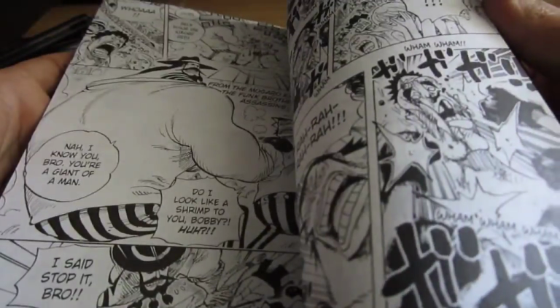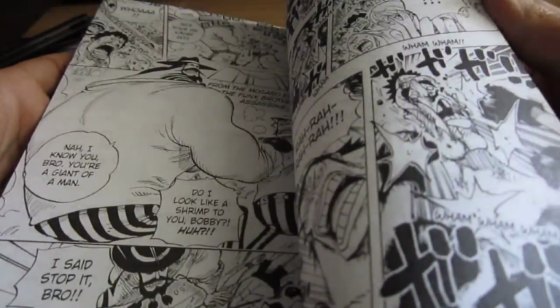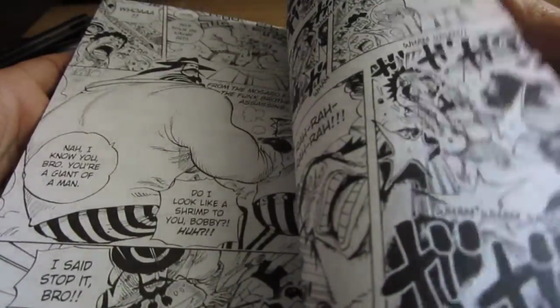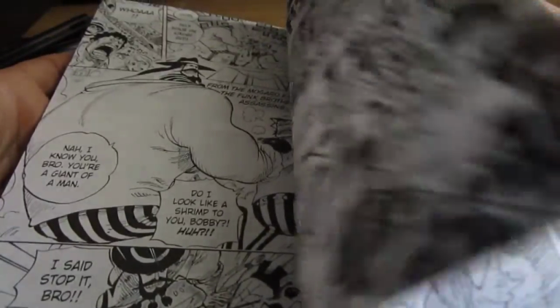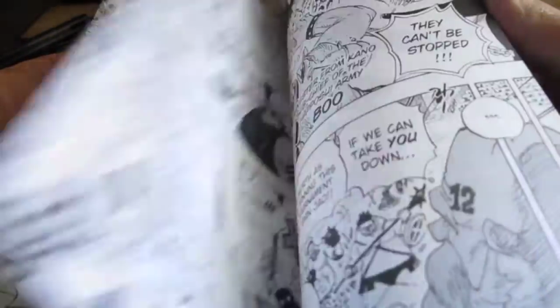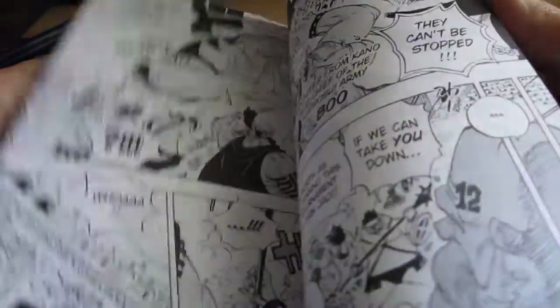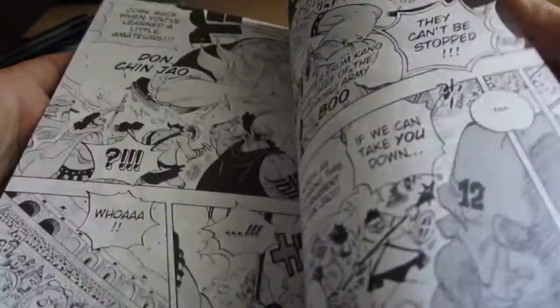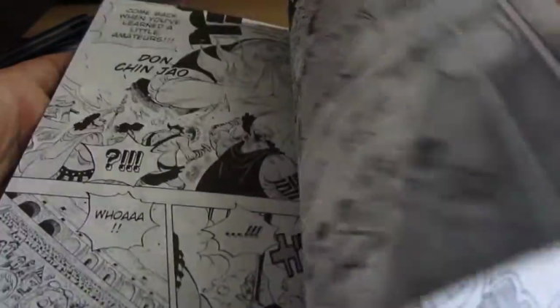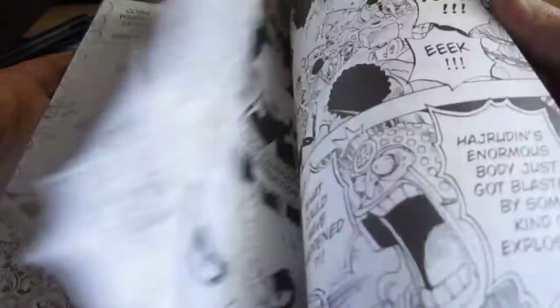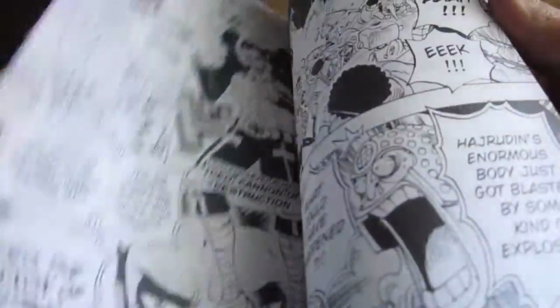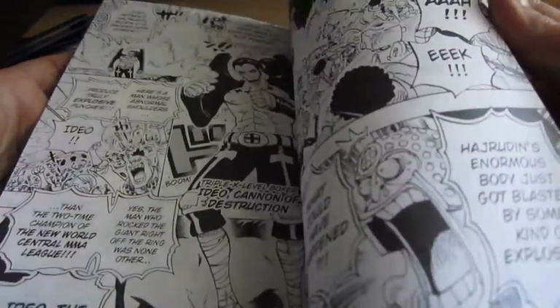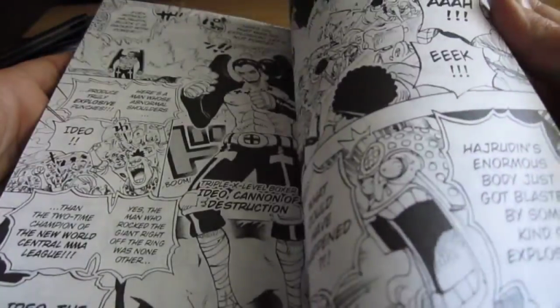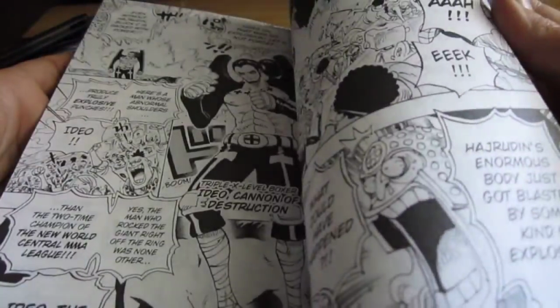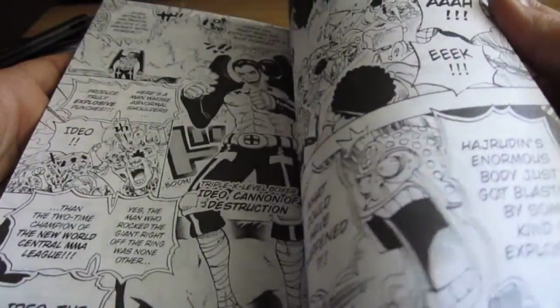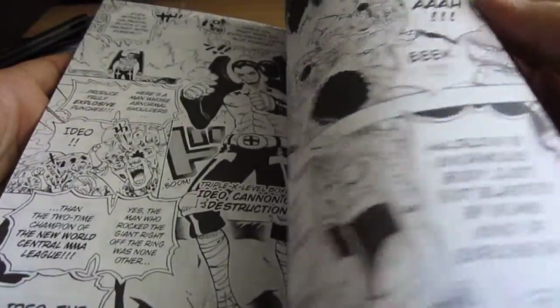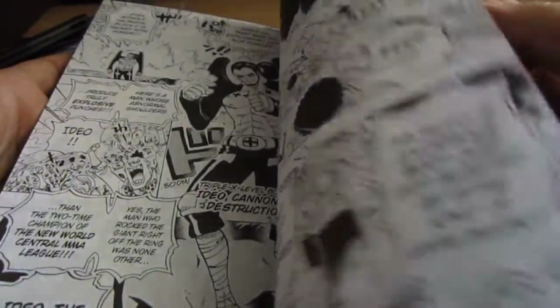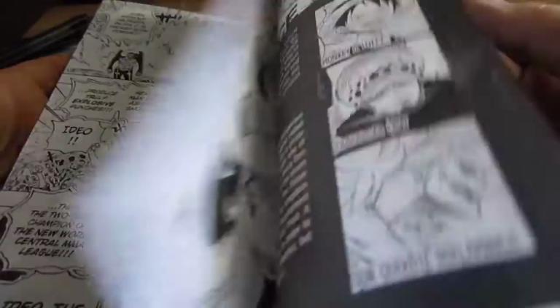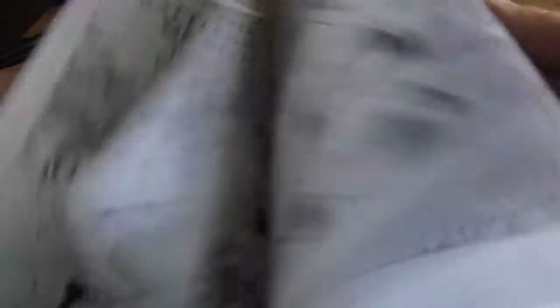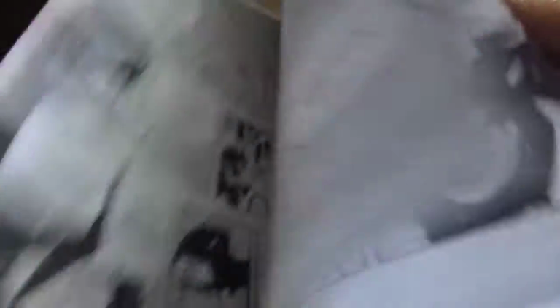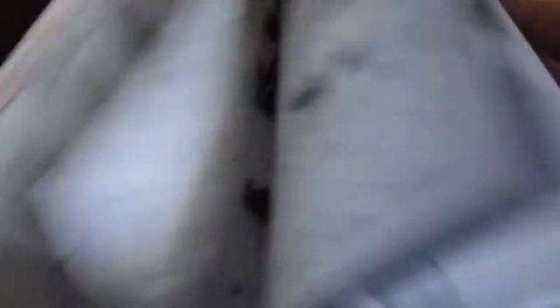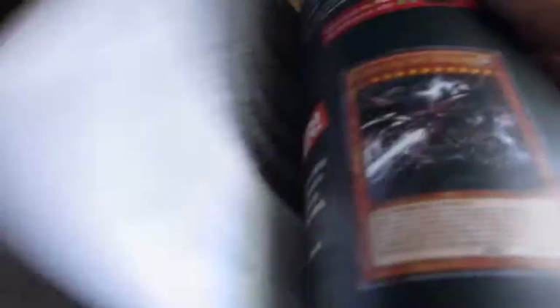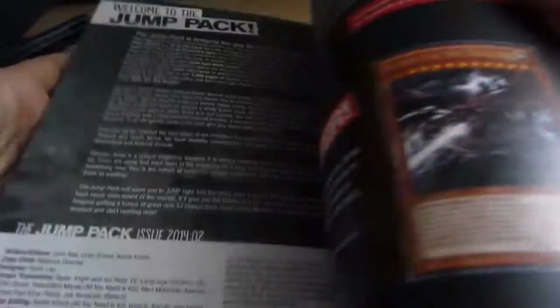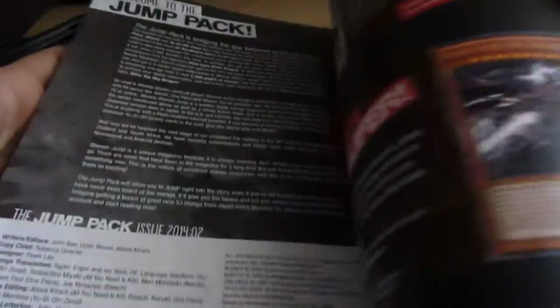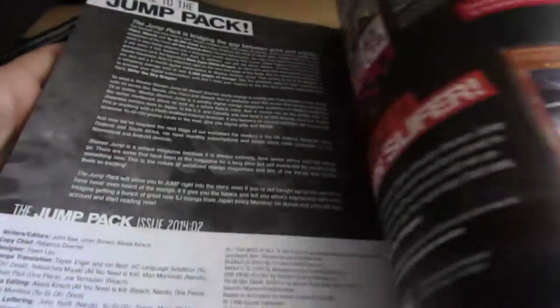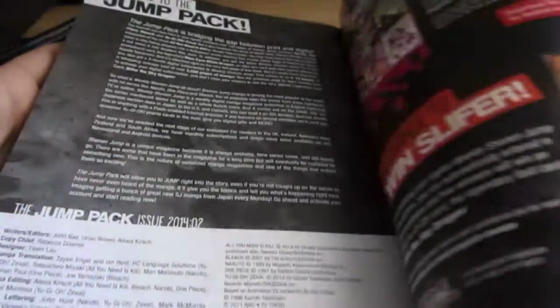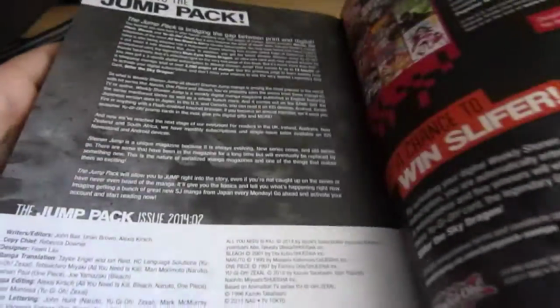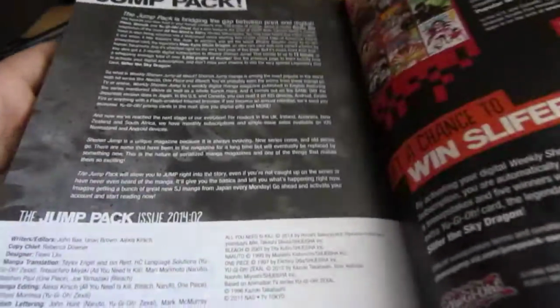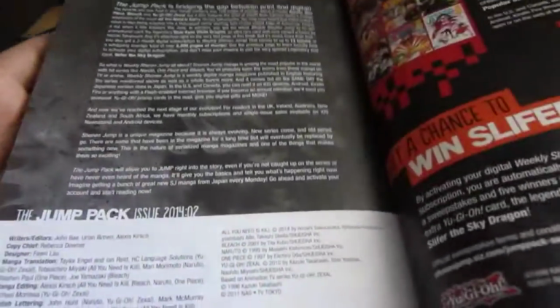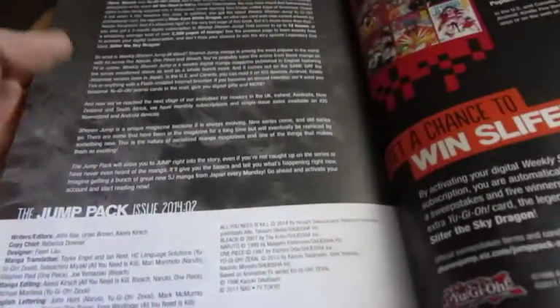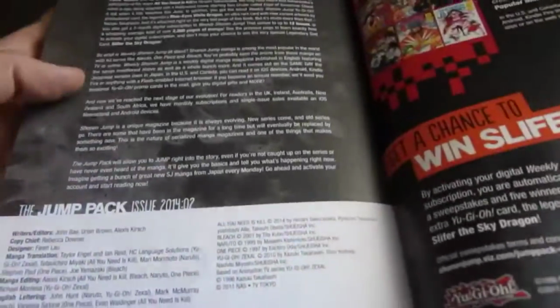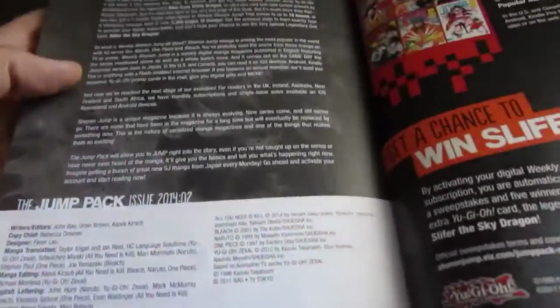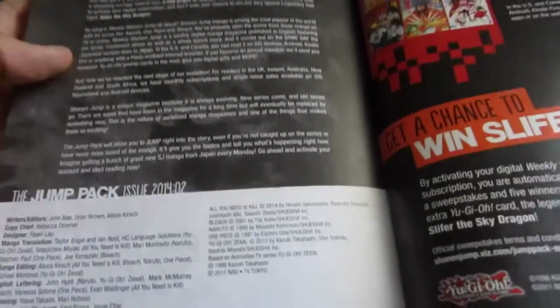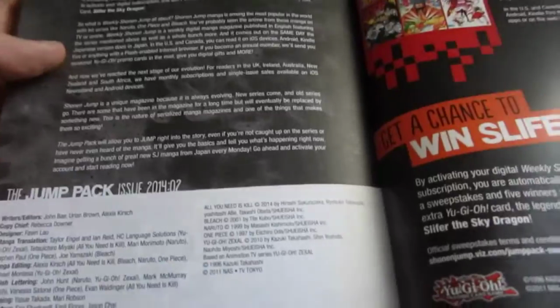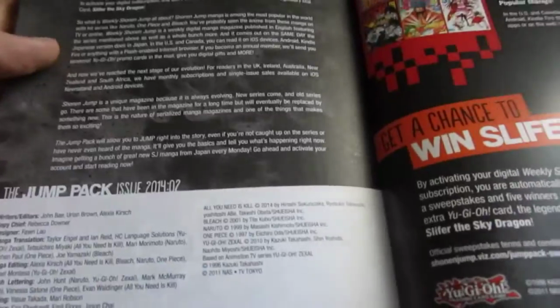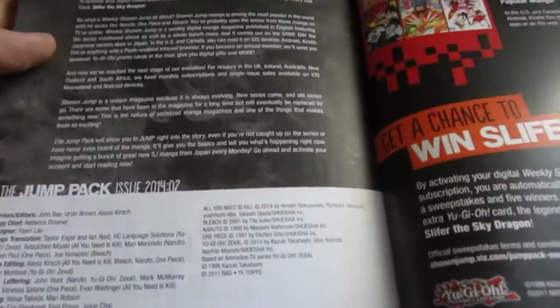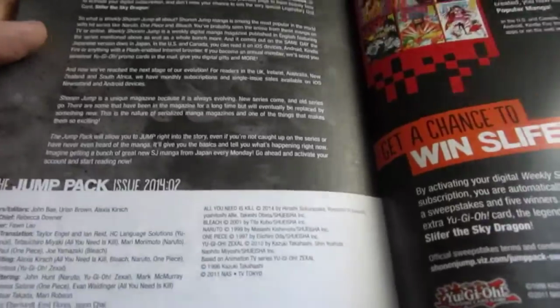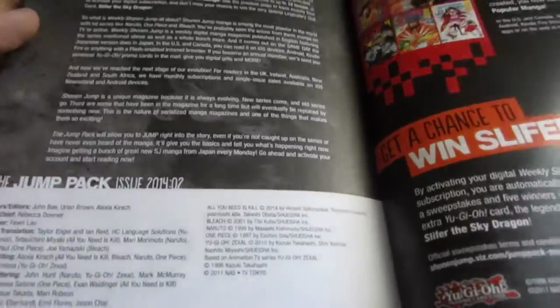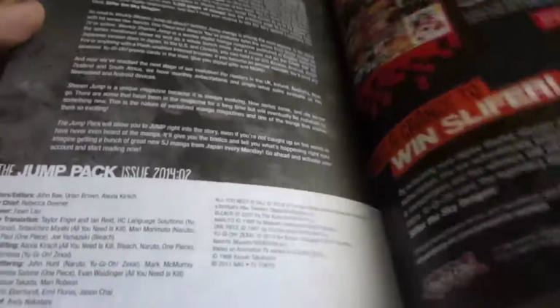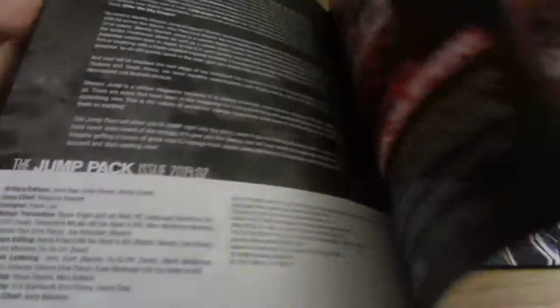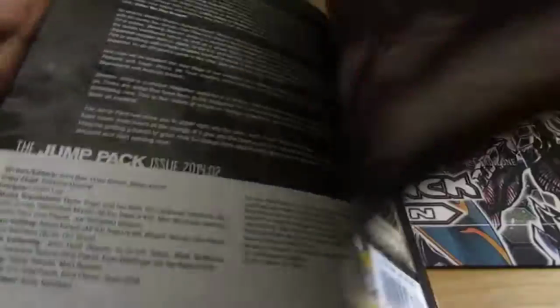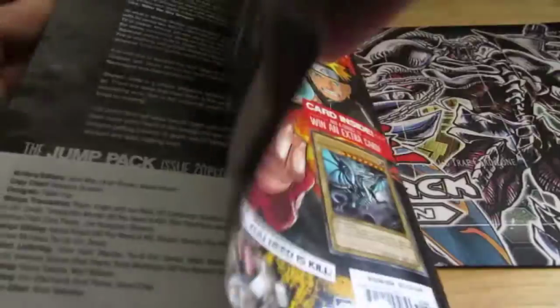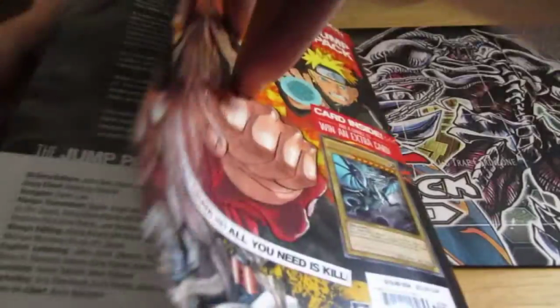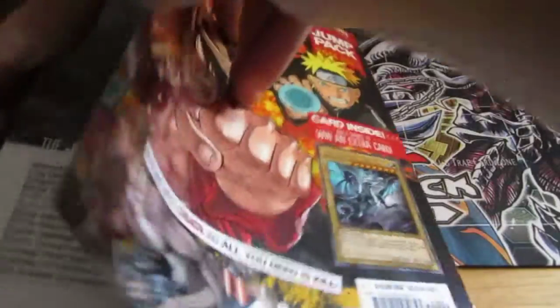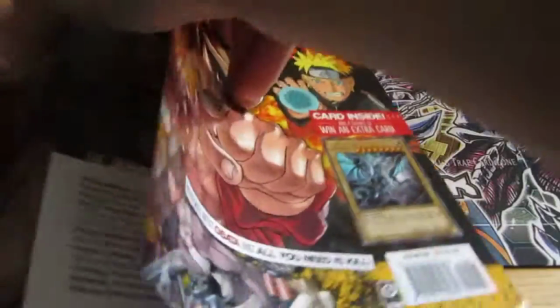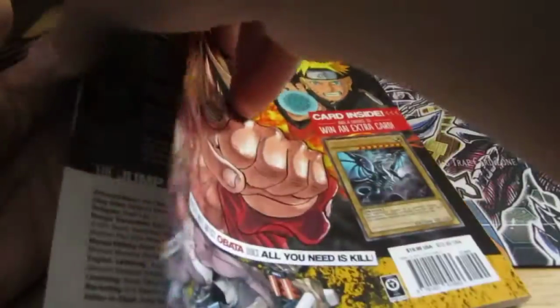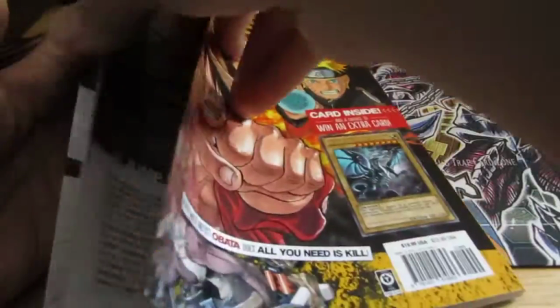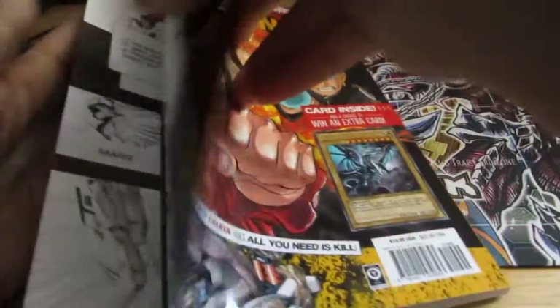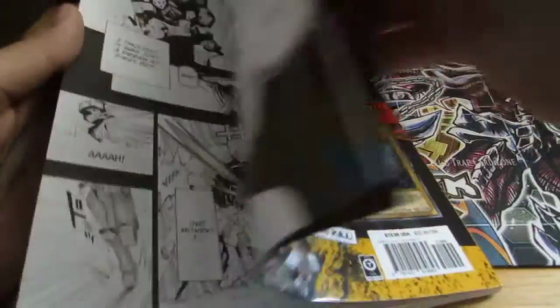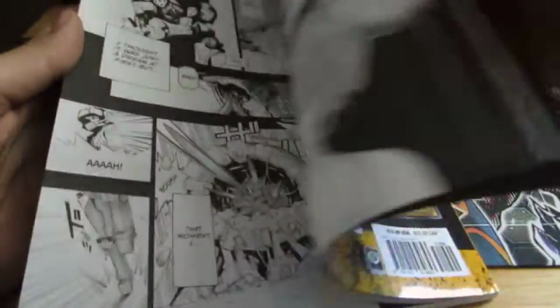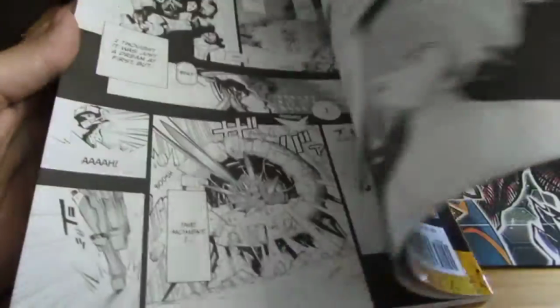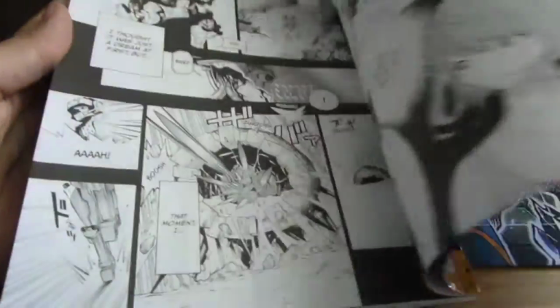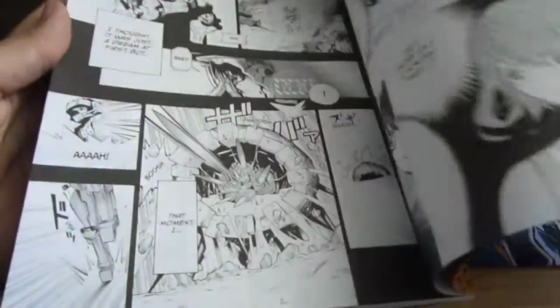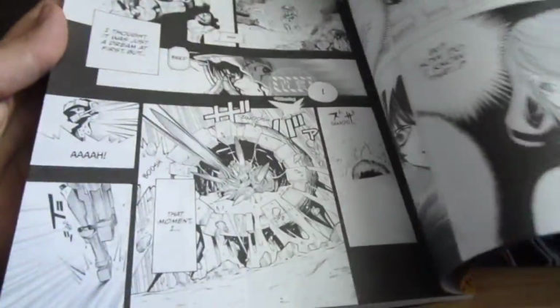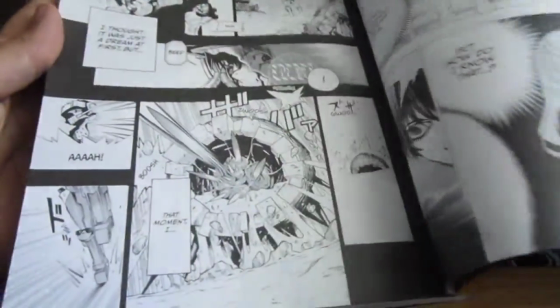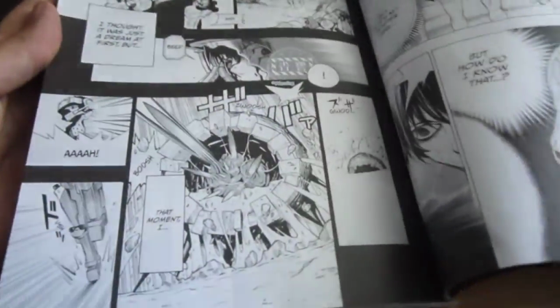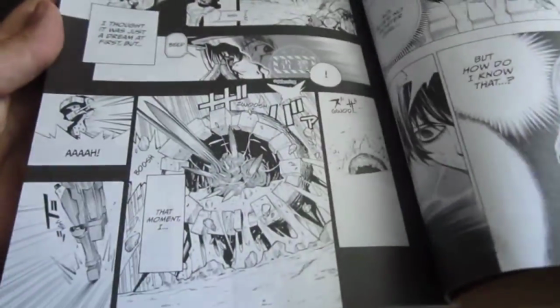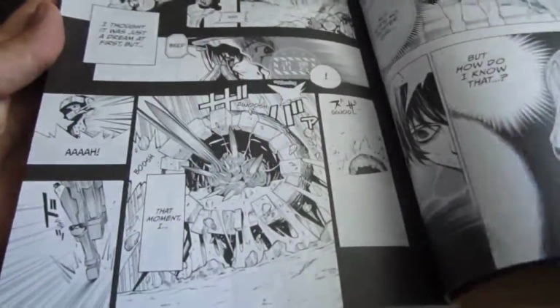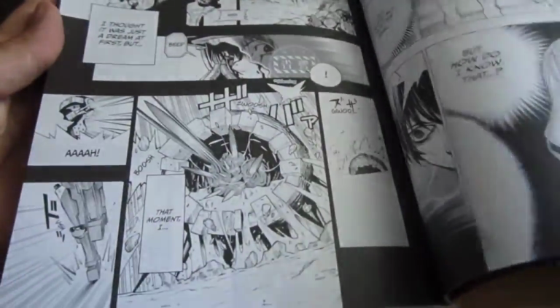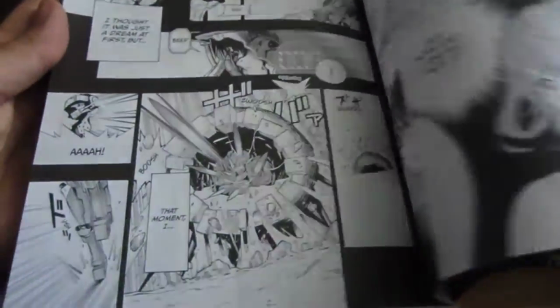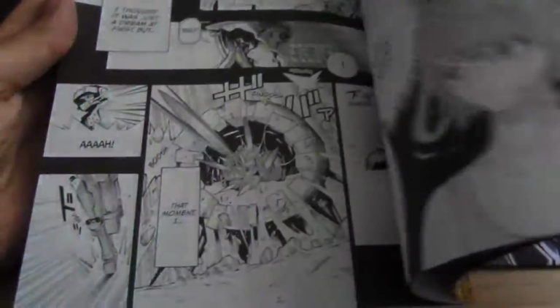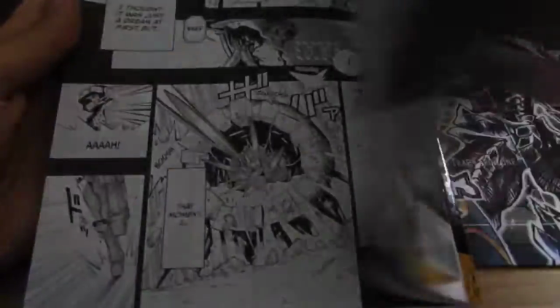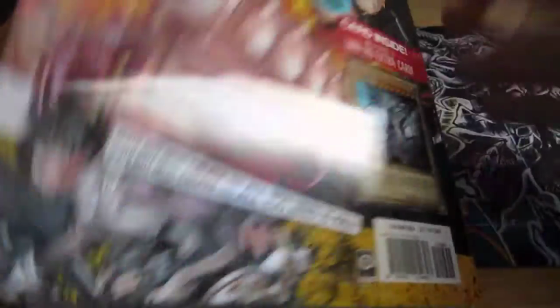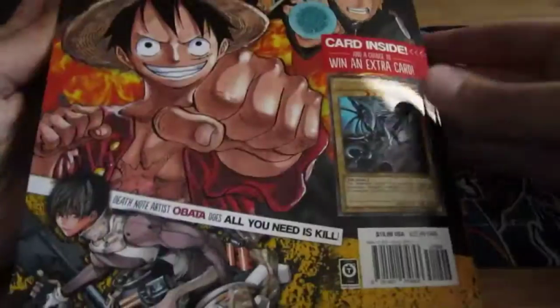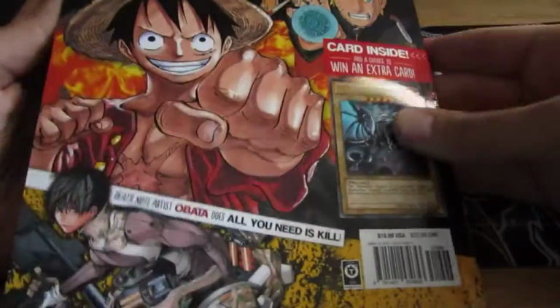Since I read One Piece and Bleach and Aratoe, it's pretty much older ones, so I've probably already read them.